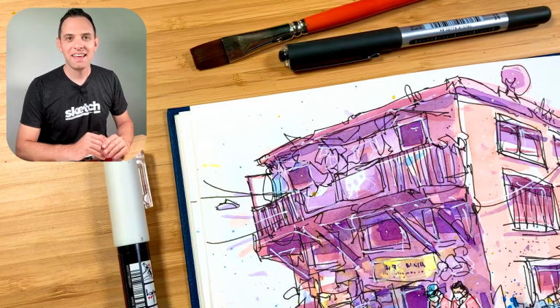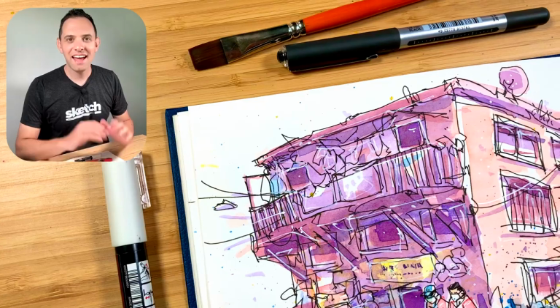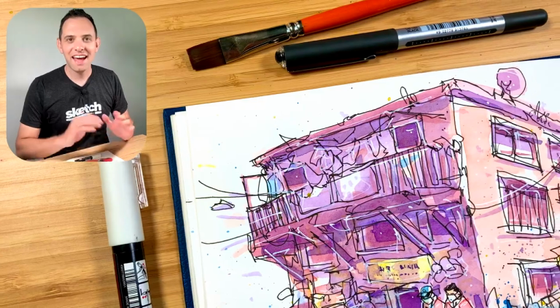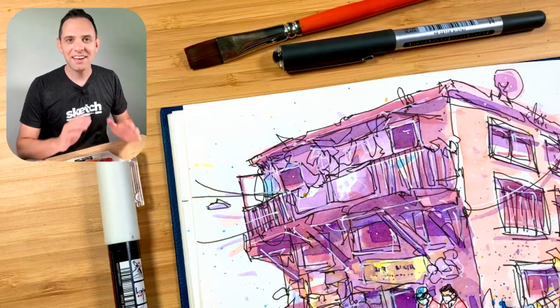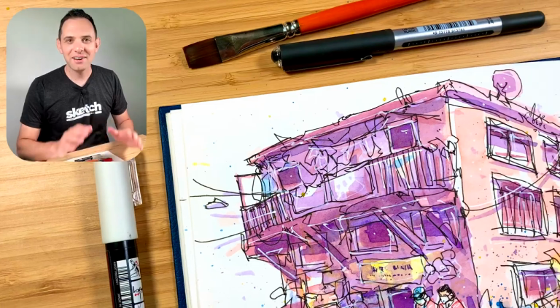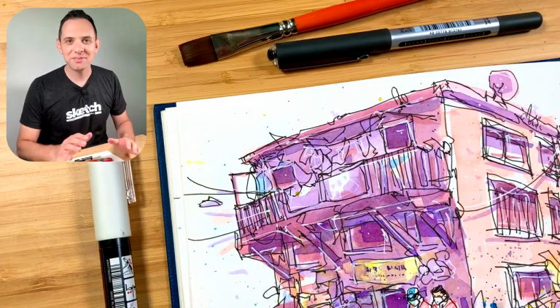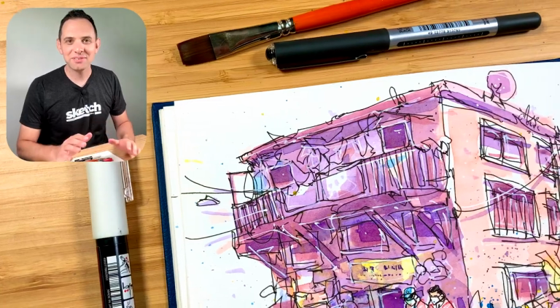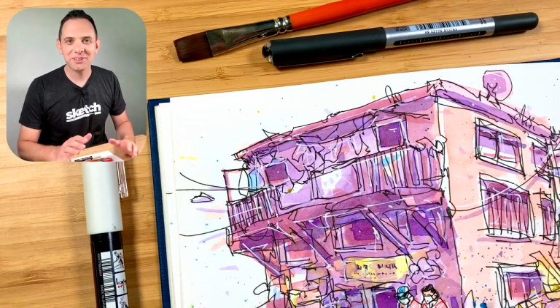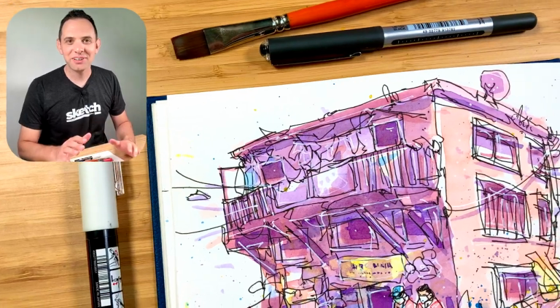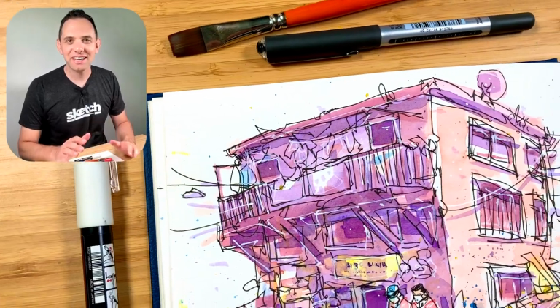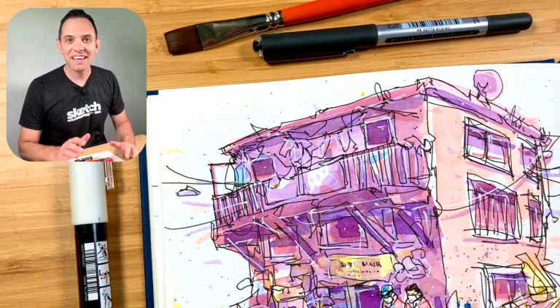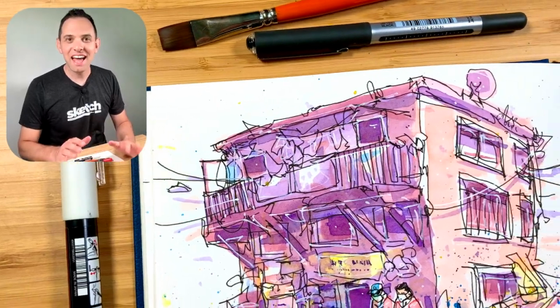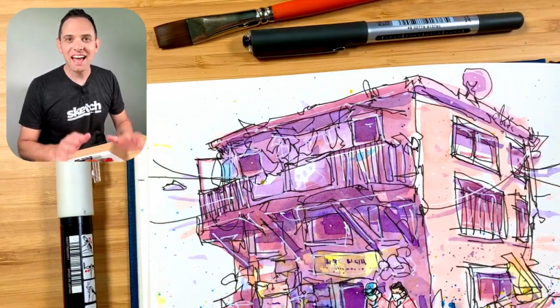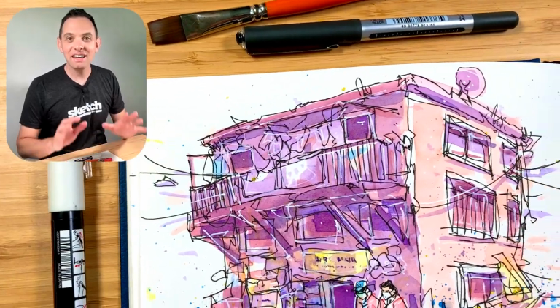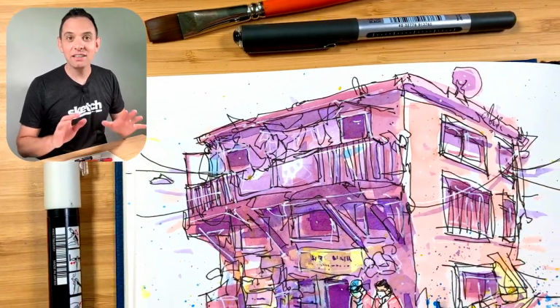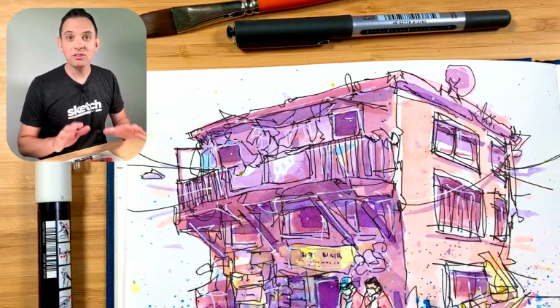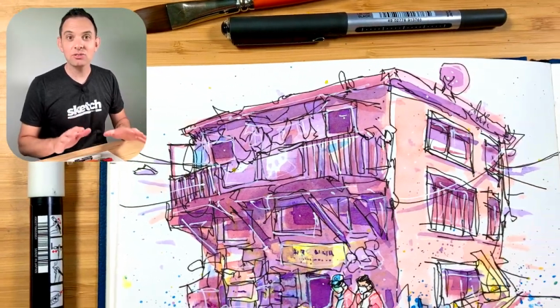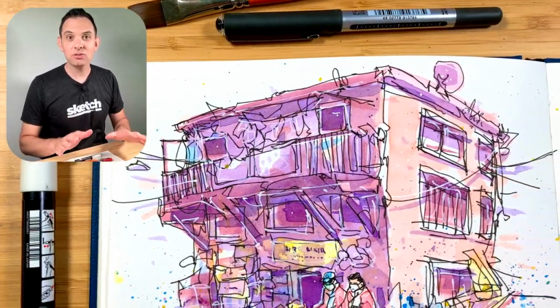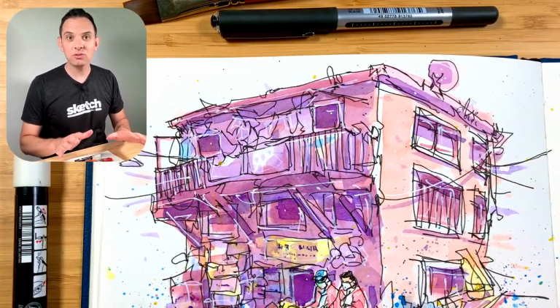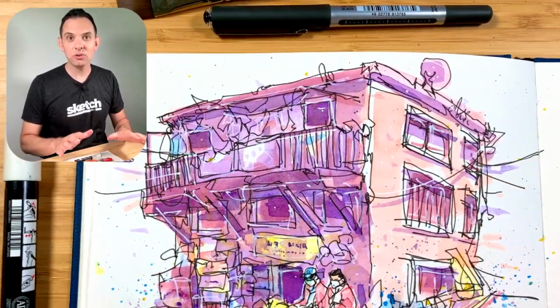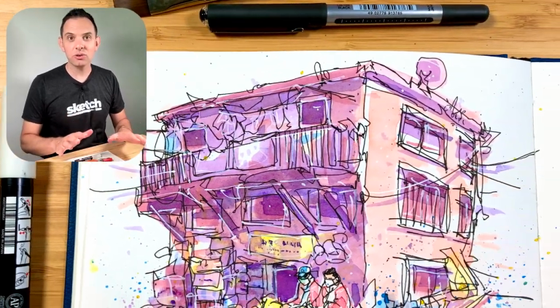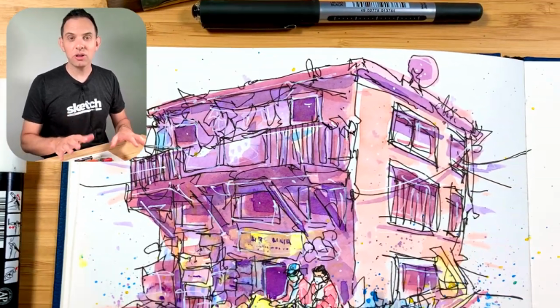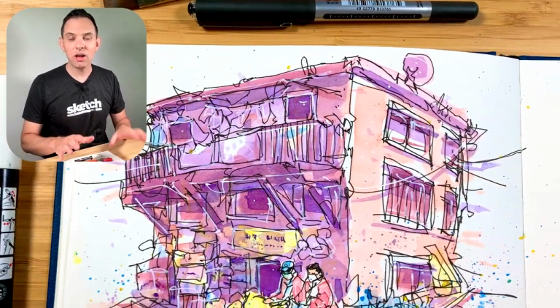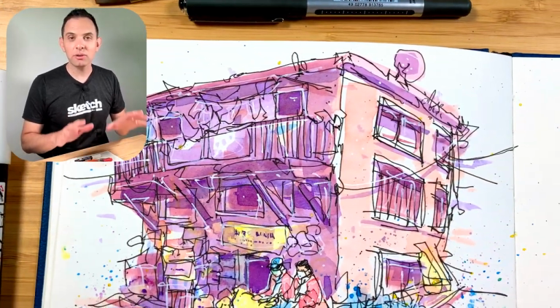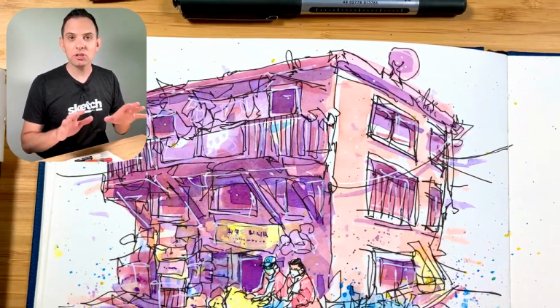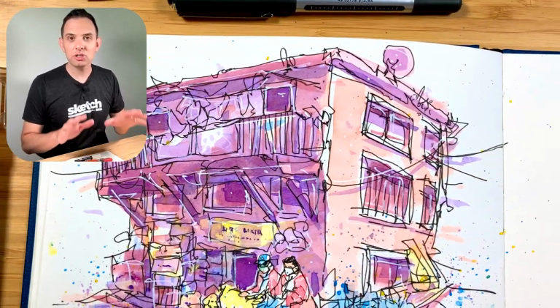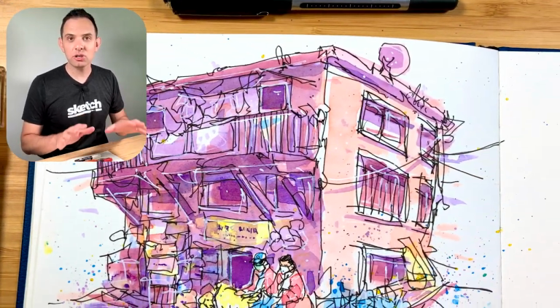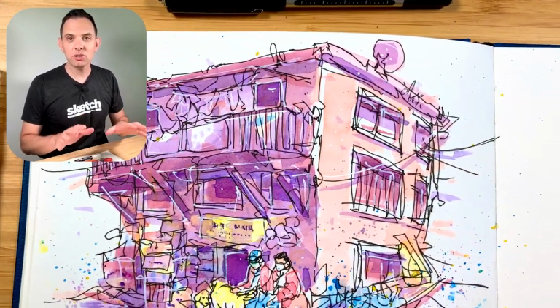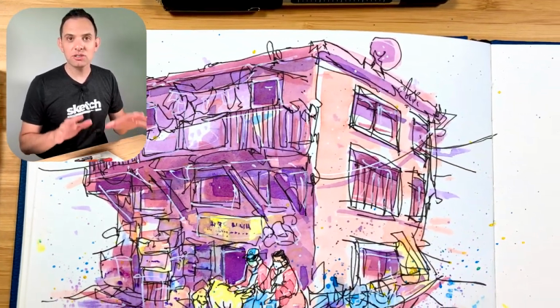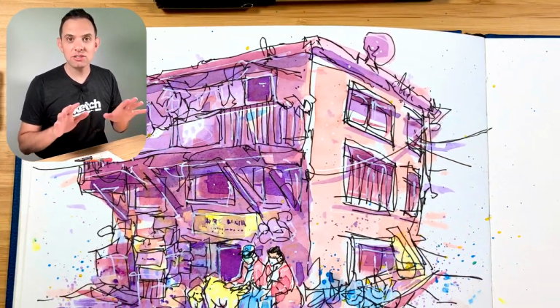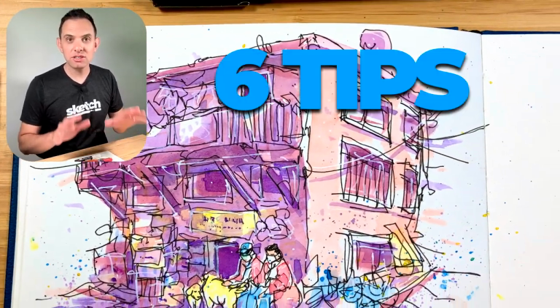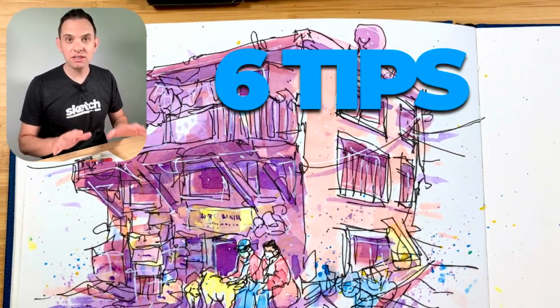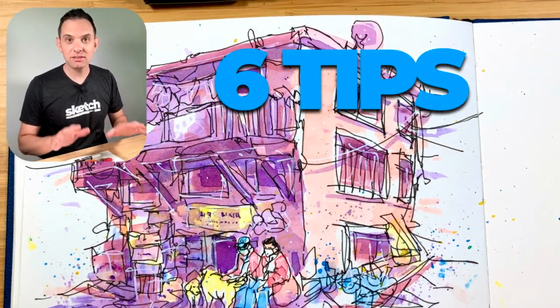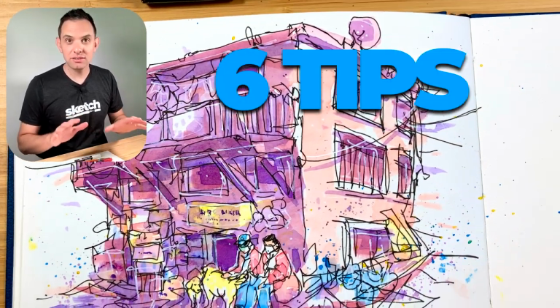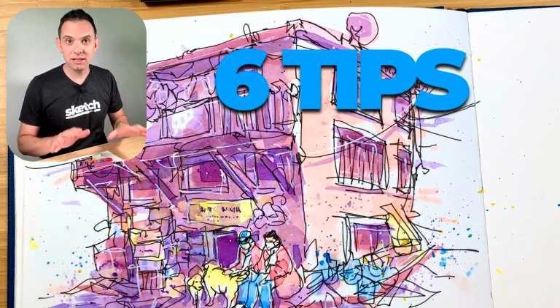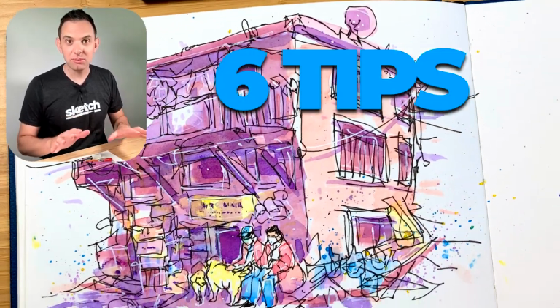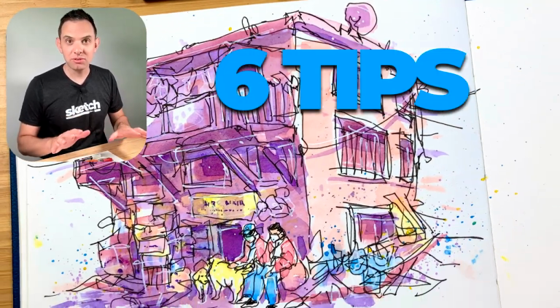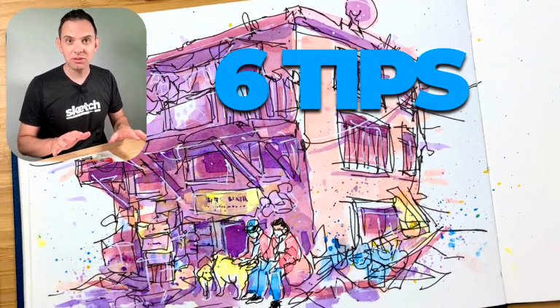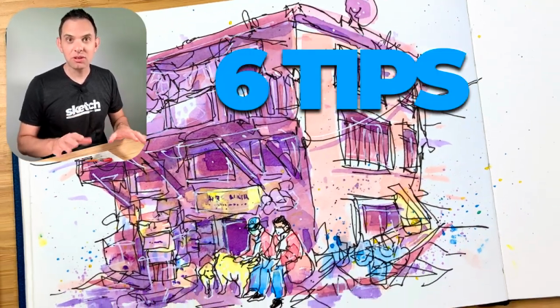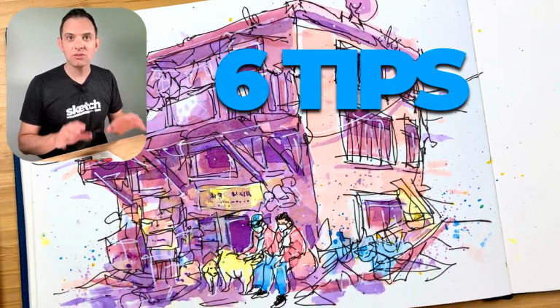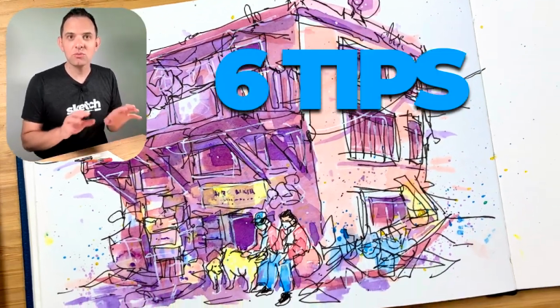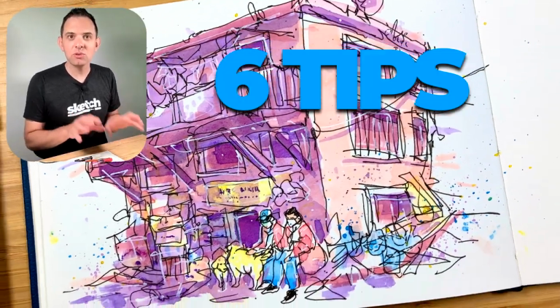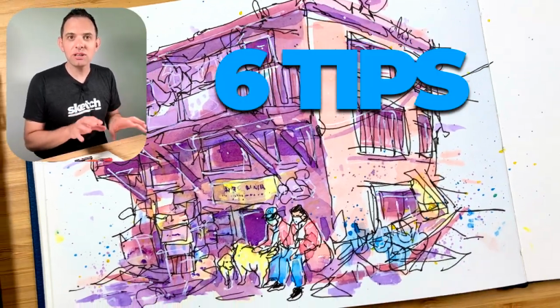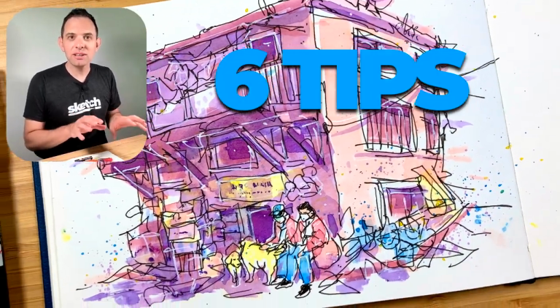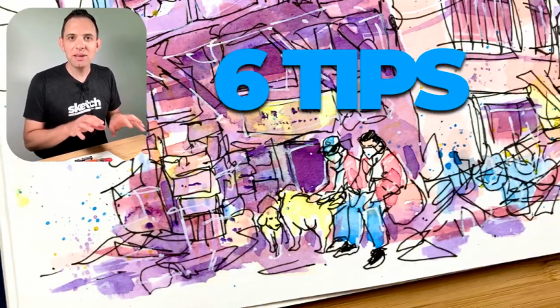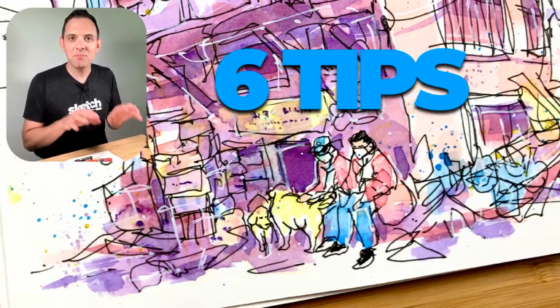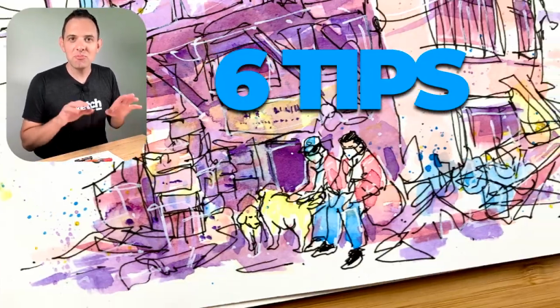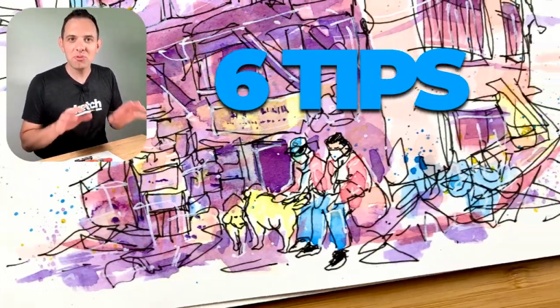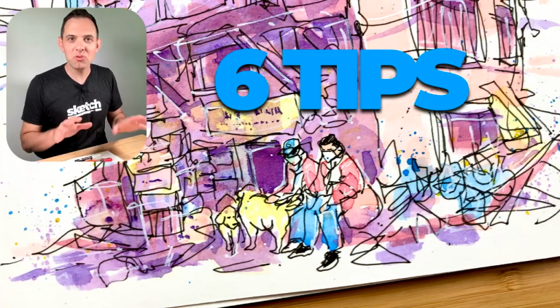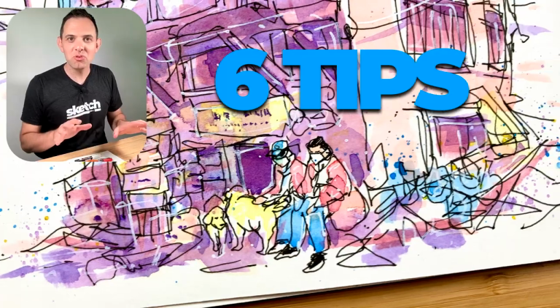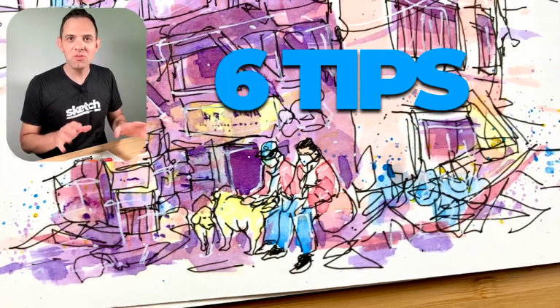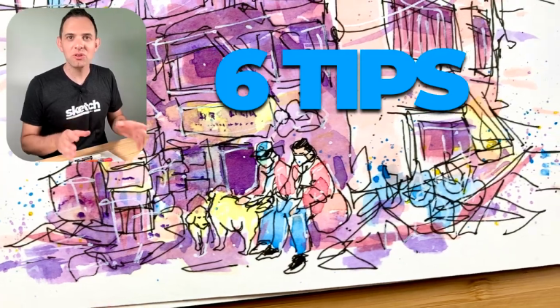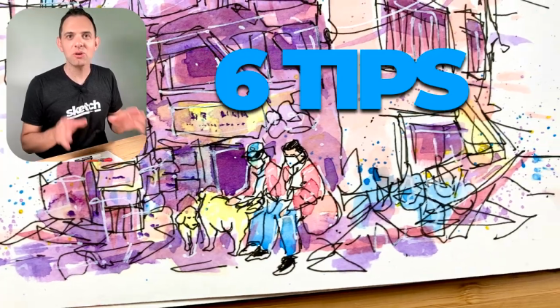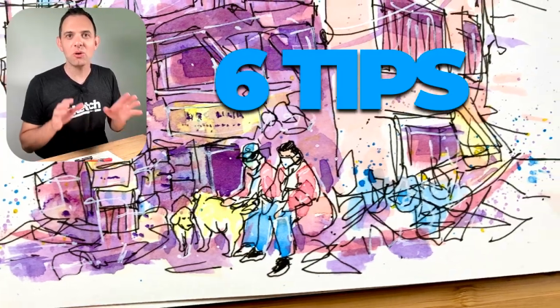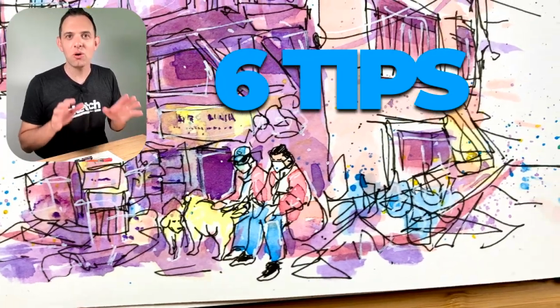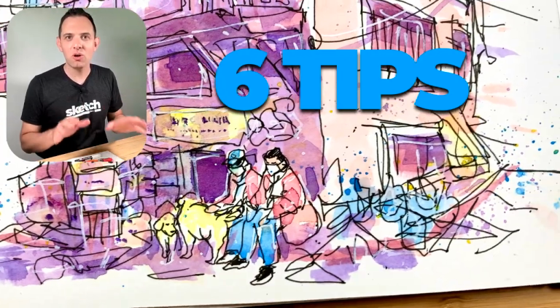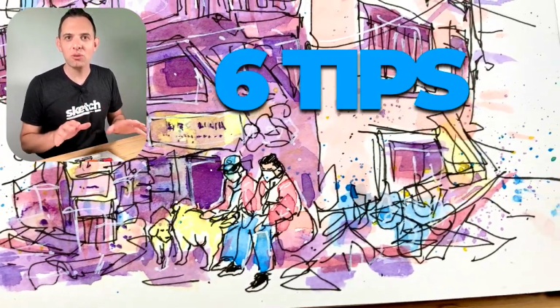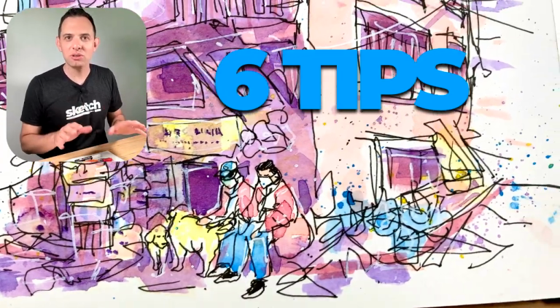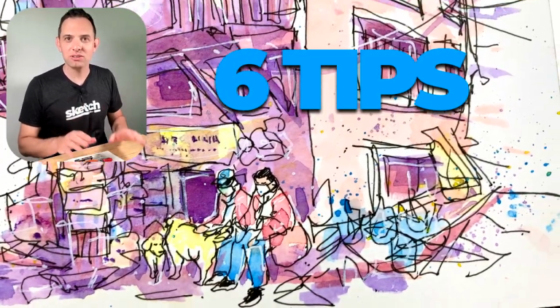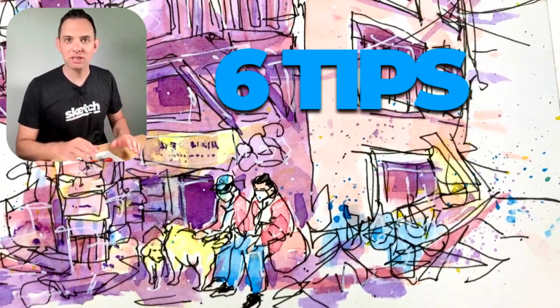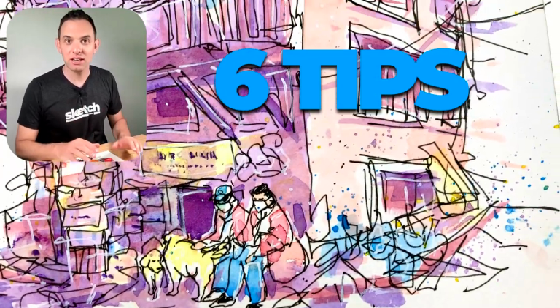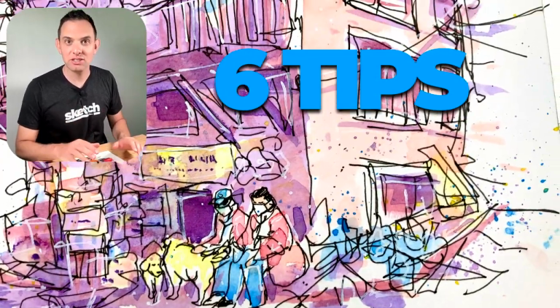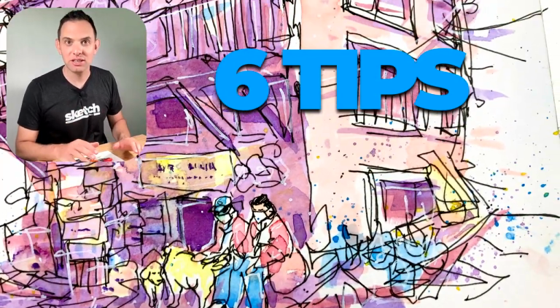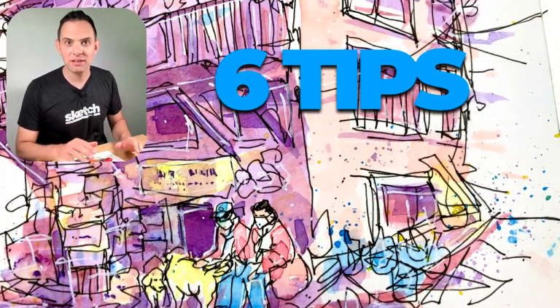Hey, I'm Scotty and in this tutorial I'm going to show you six tips to really improve your urban sketching.